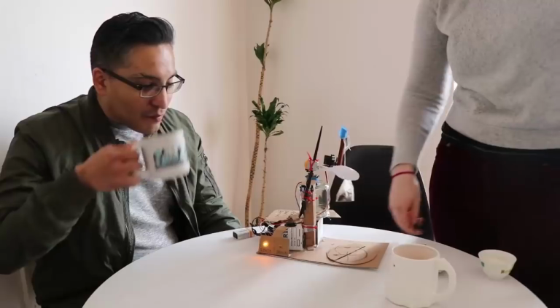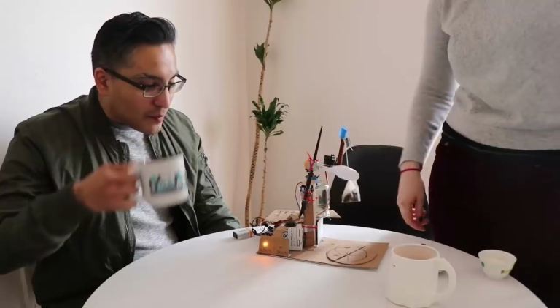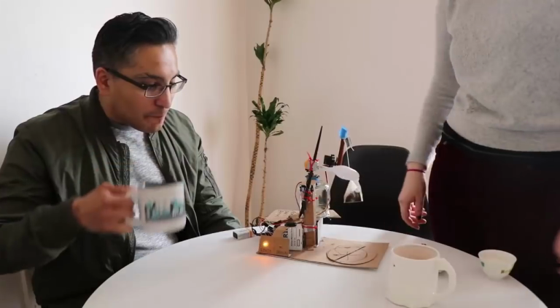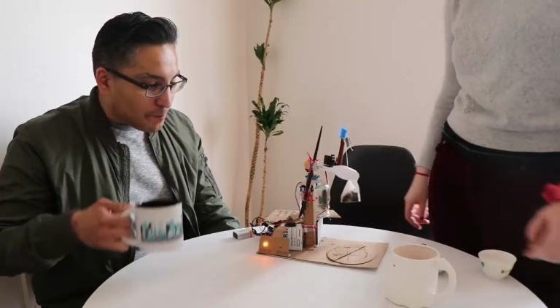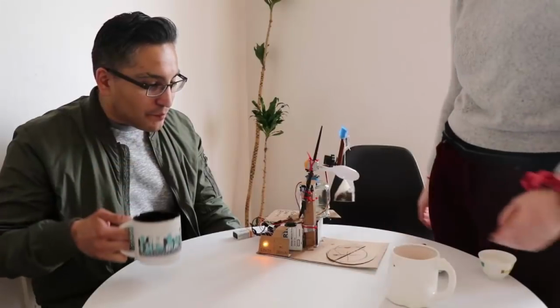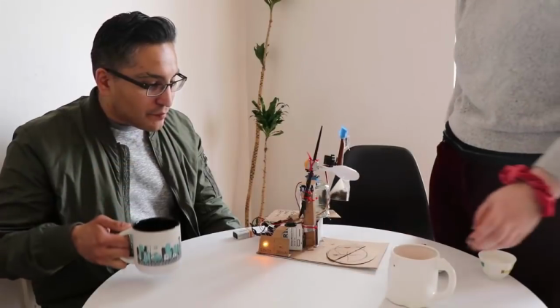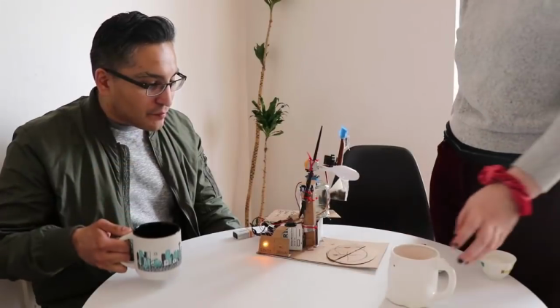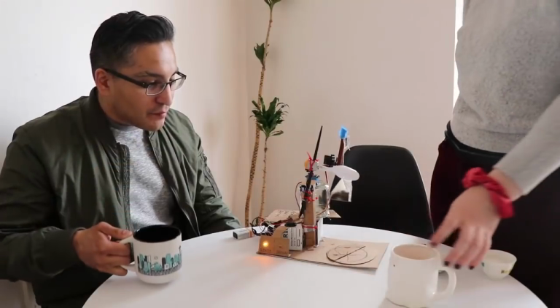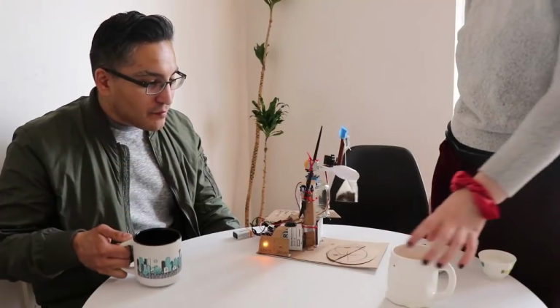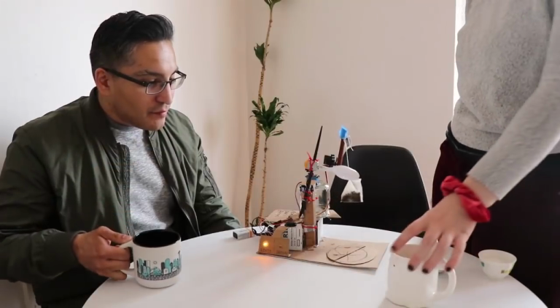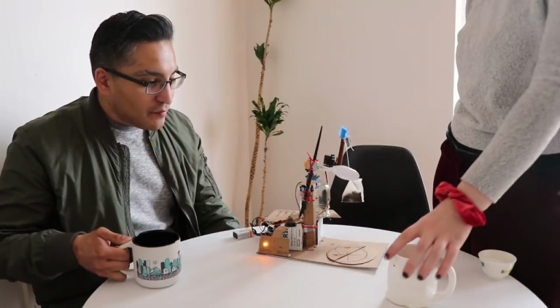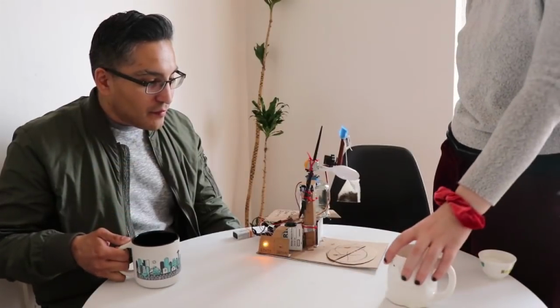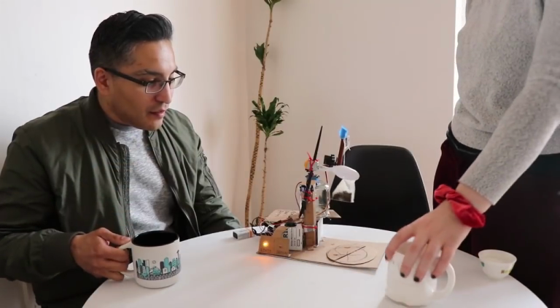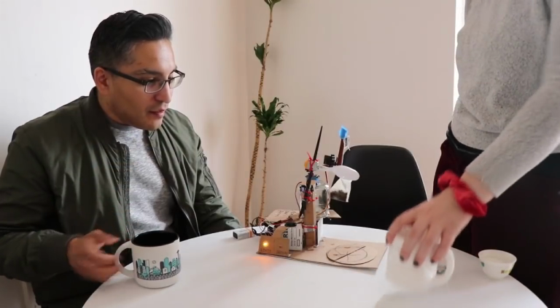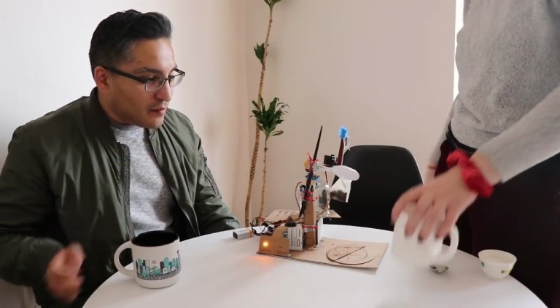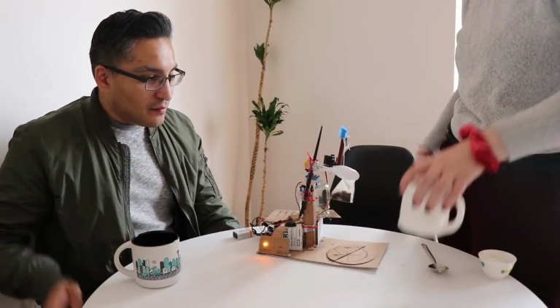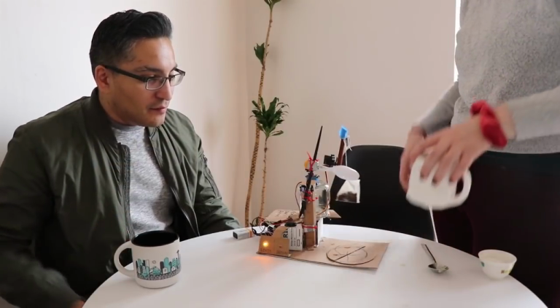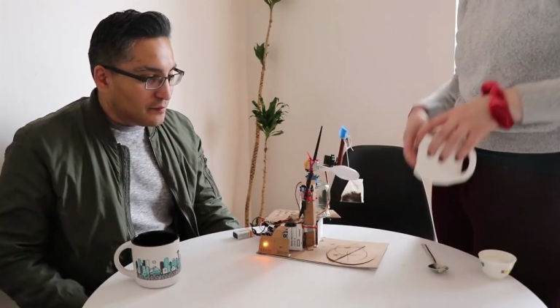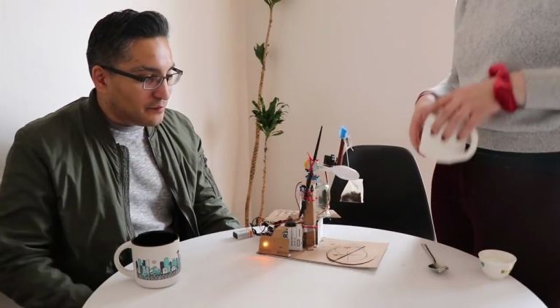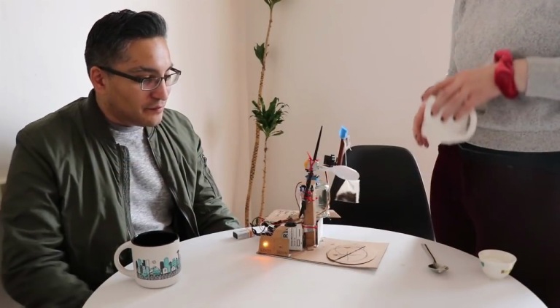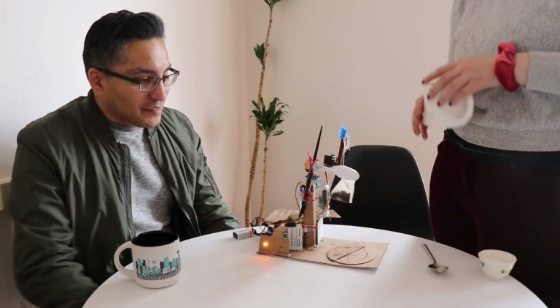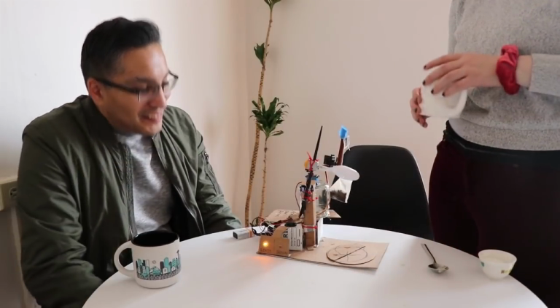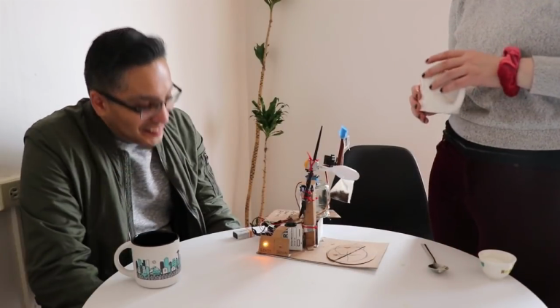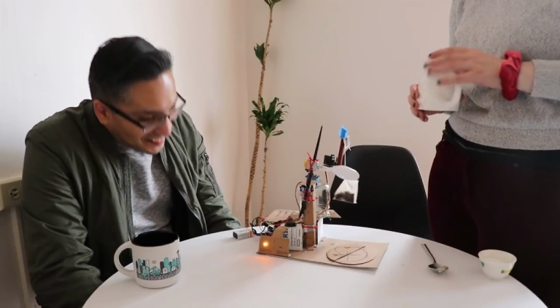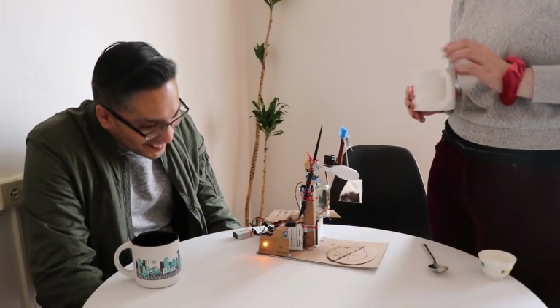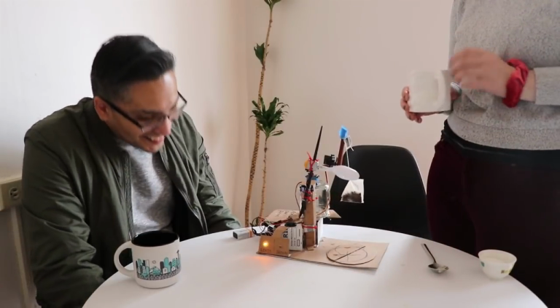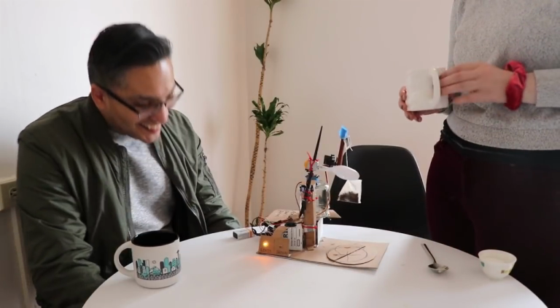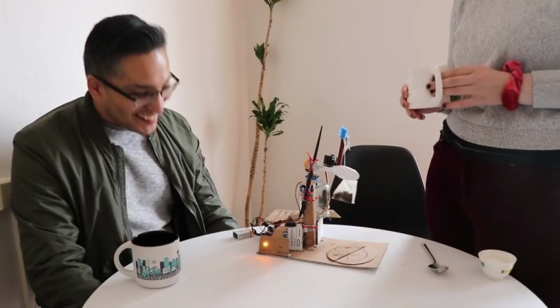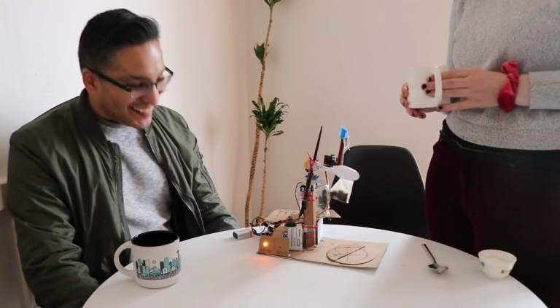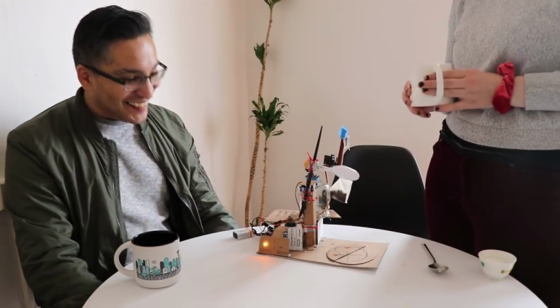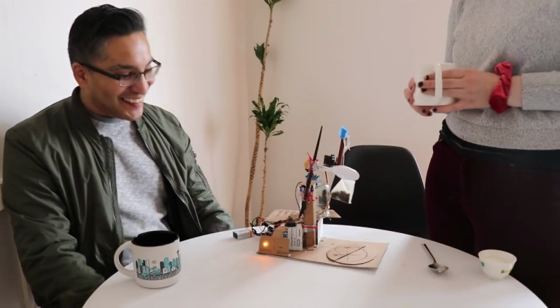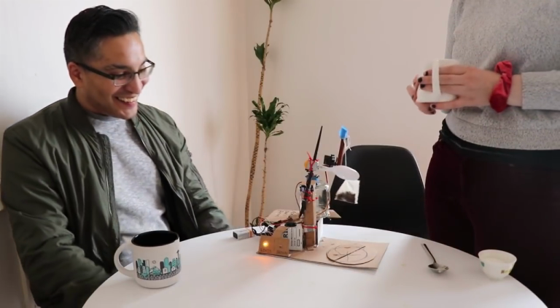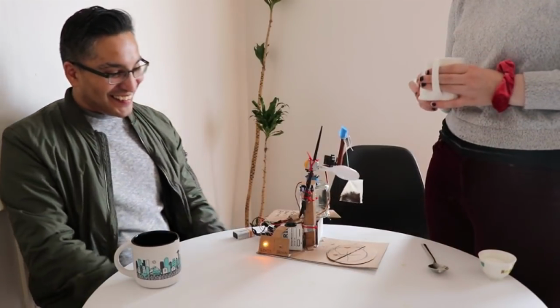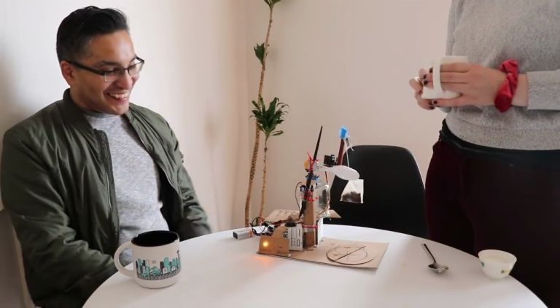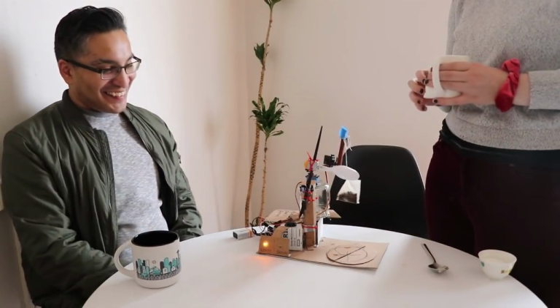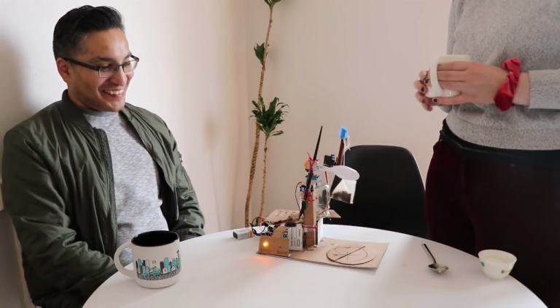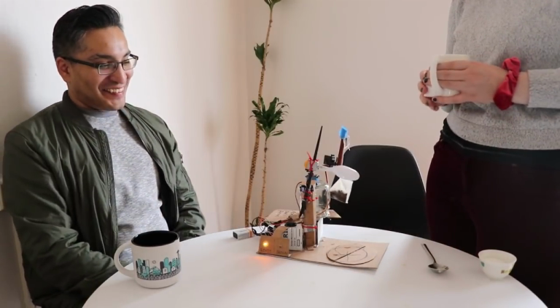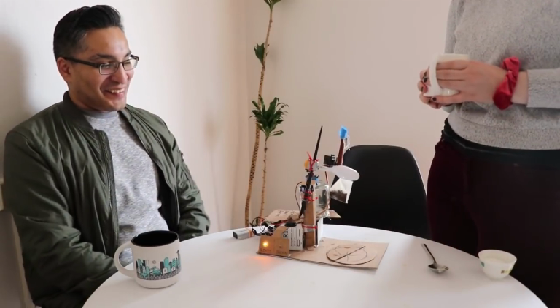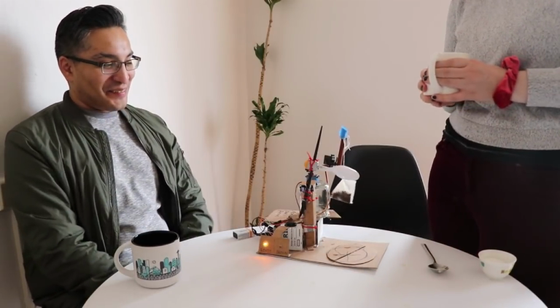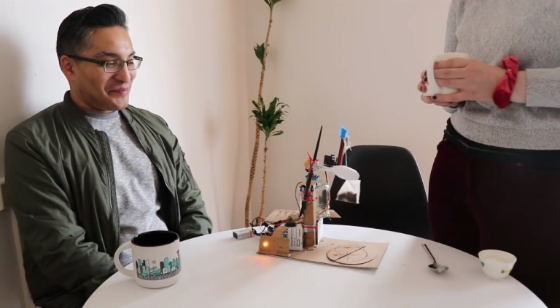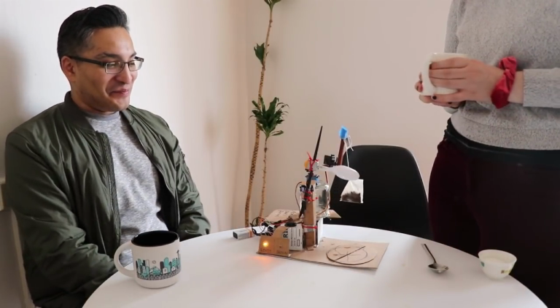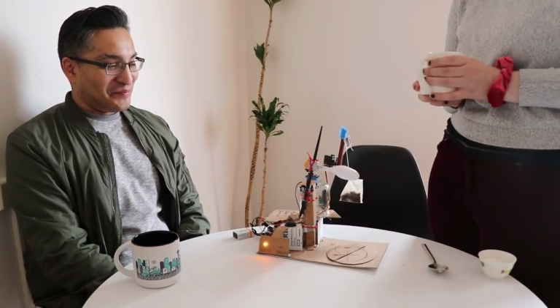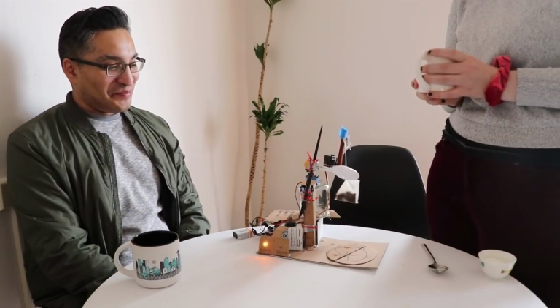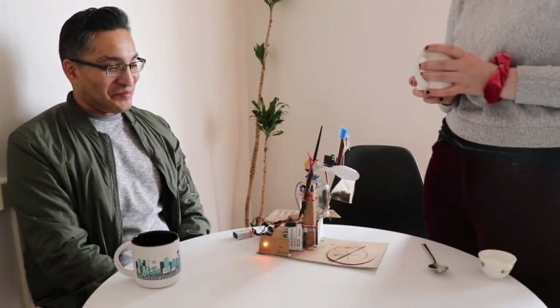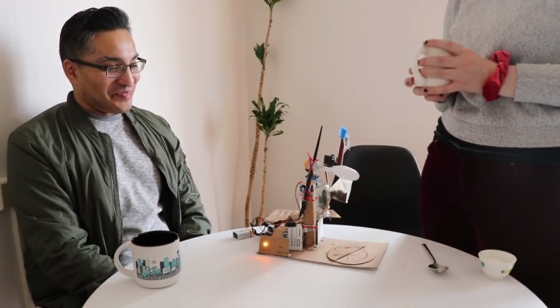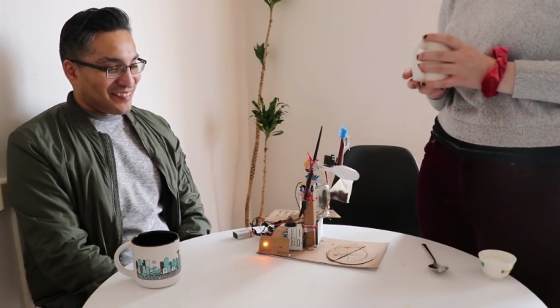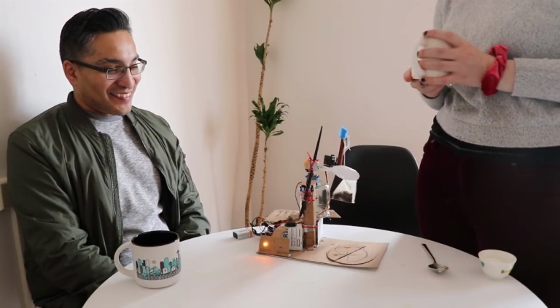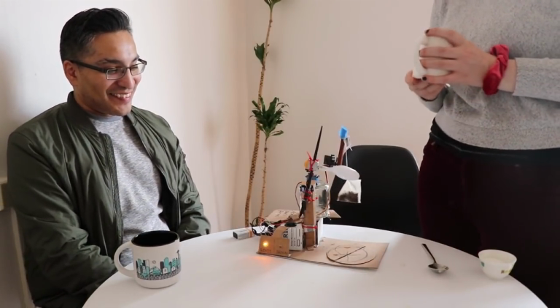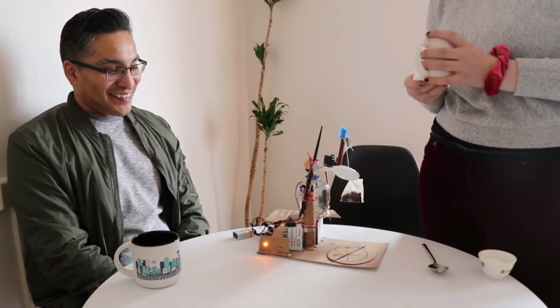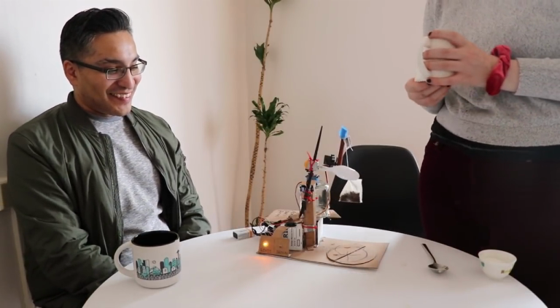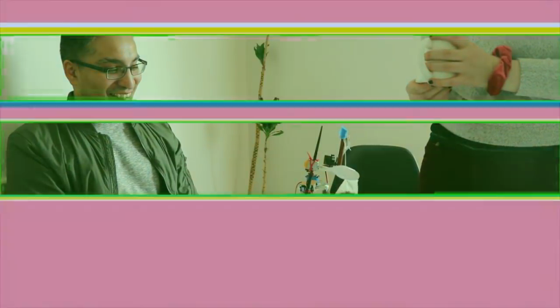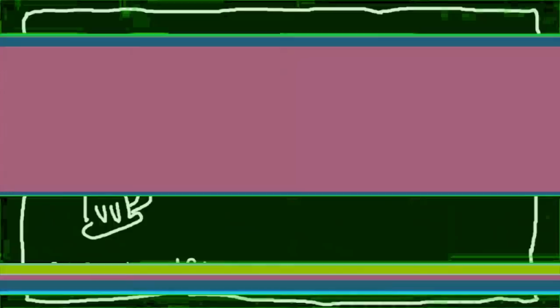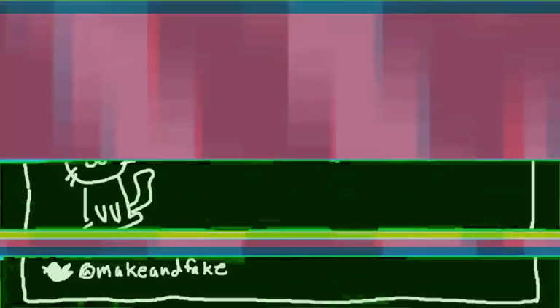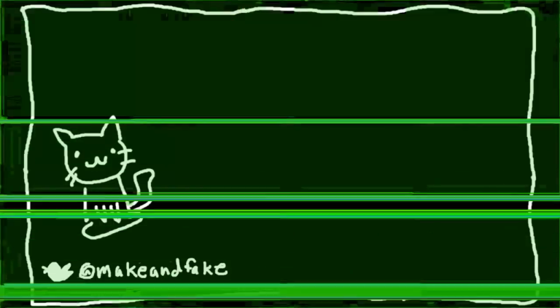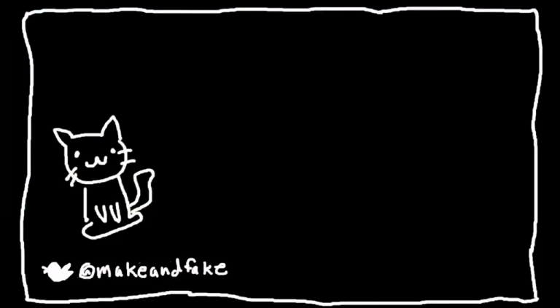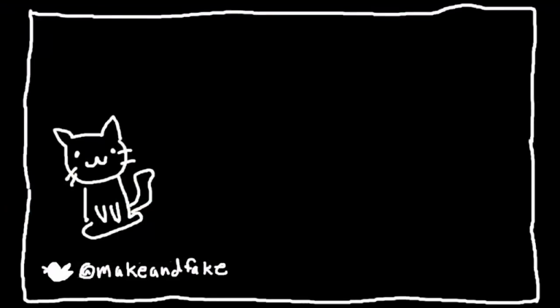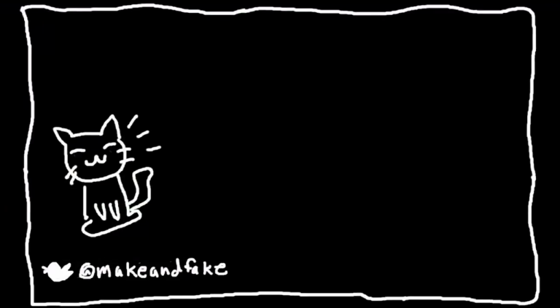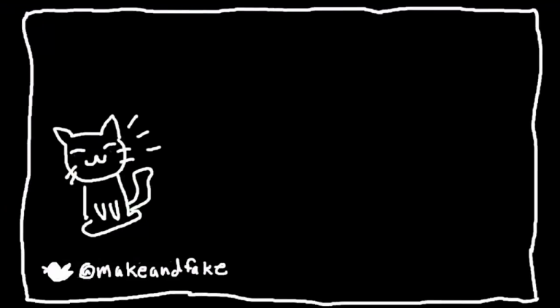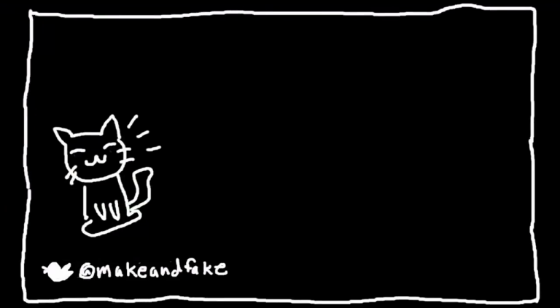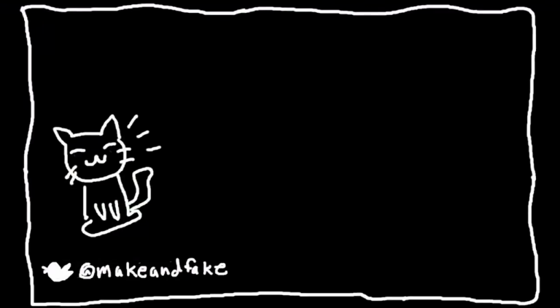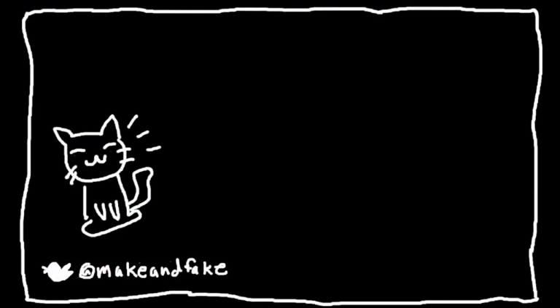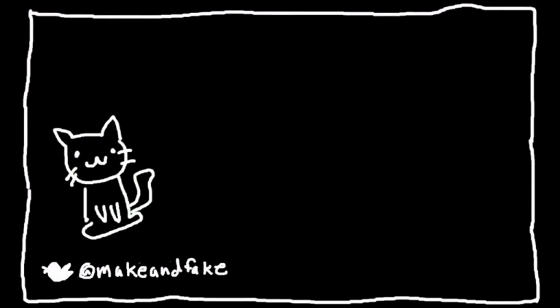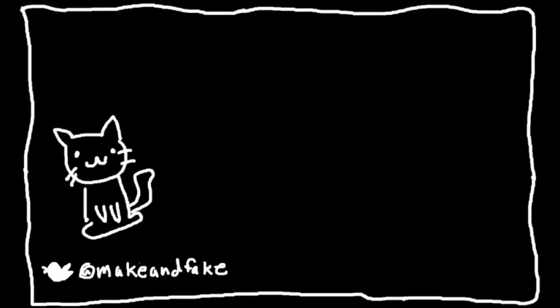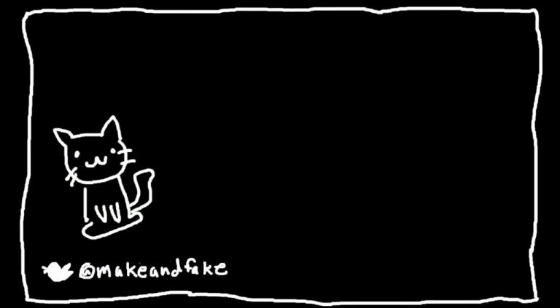Basically I built this at nine o'clock at night last night, so I was like, oh man, Frank's coming over — I gotta really impress him. It's all good fun.